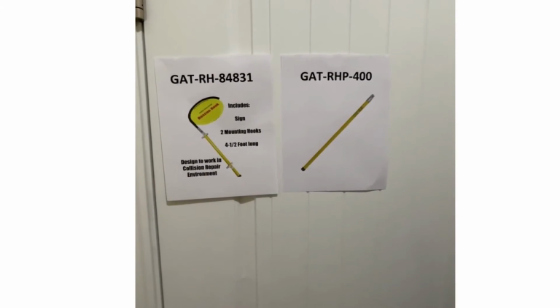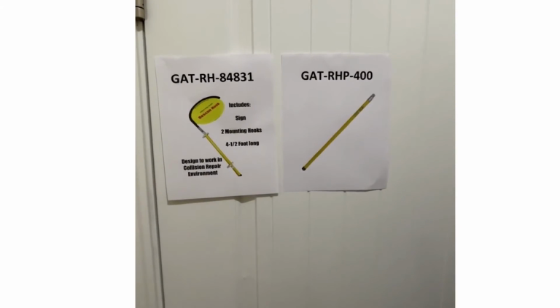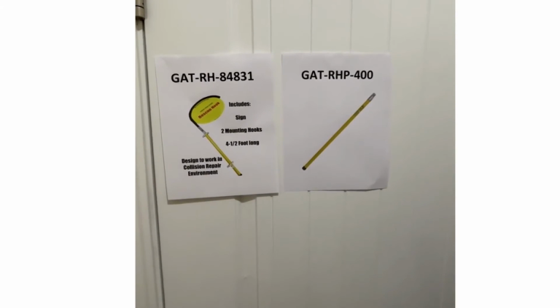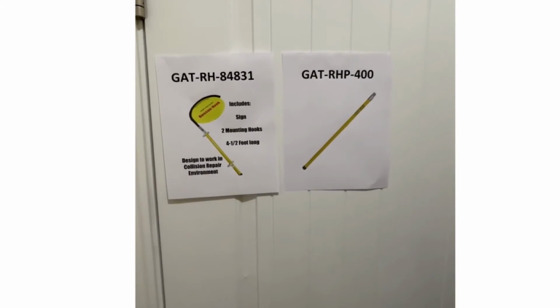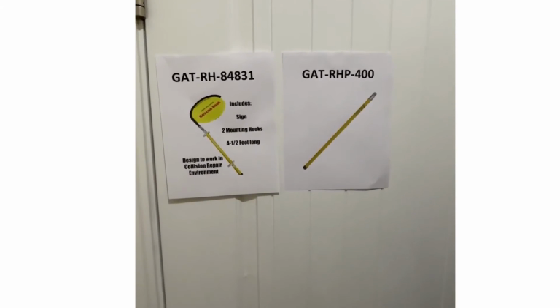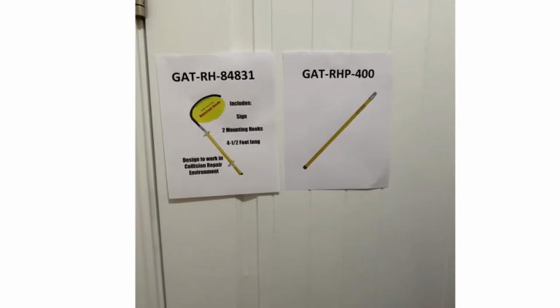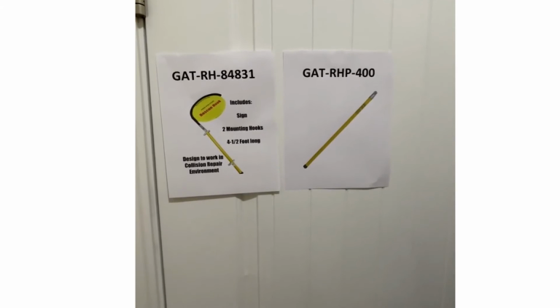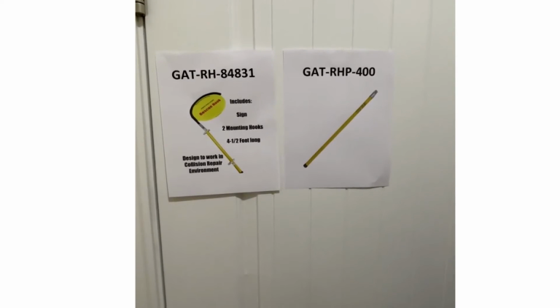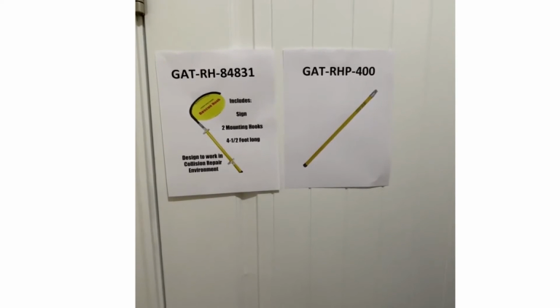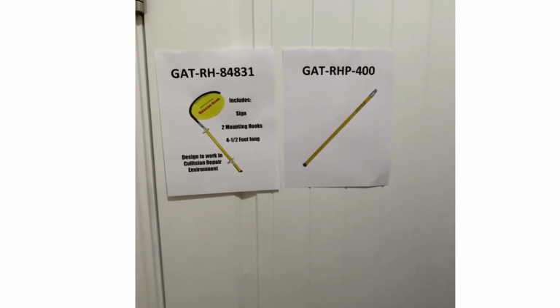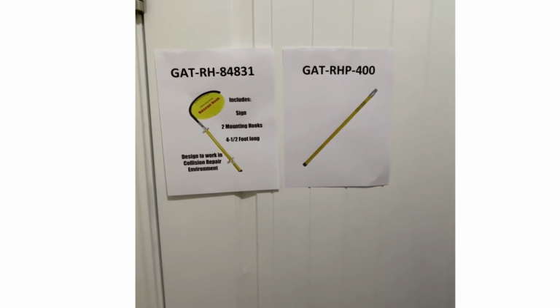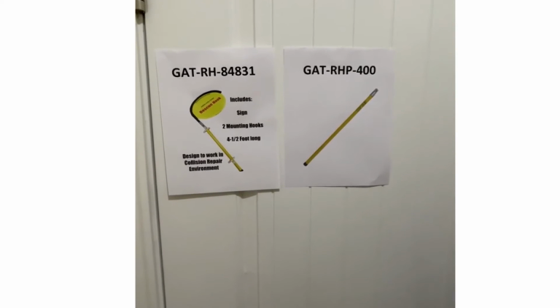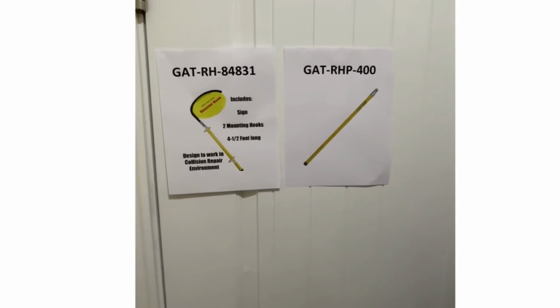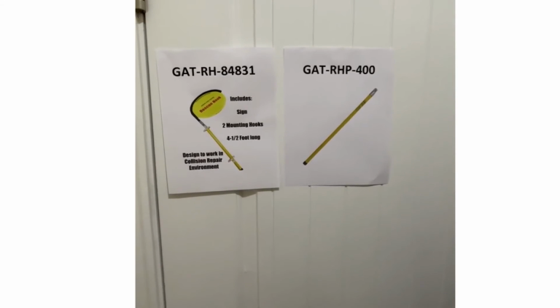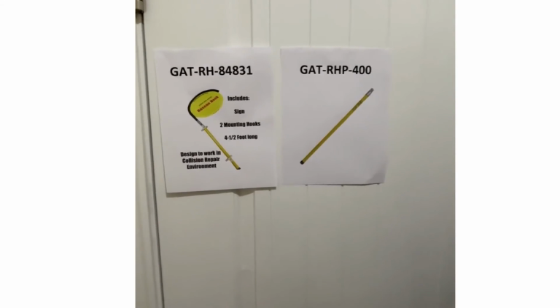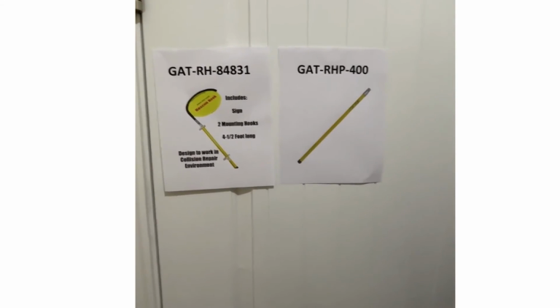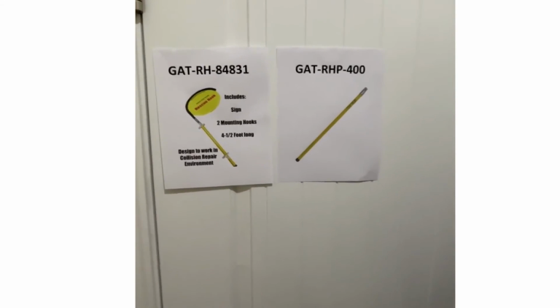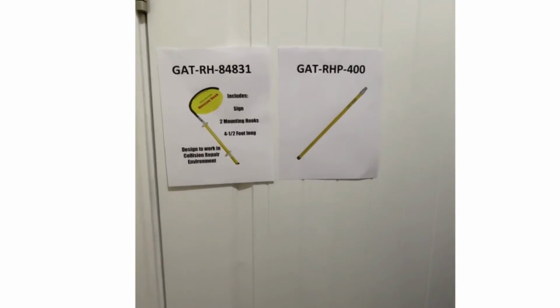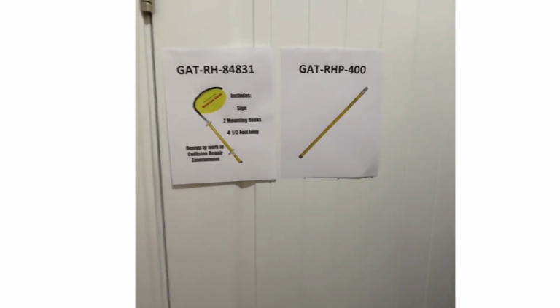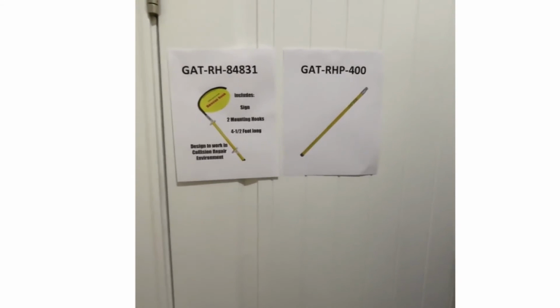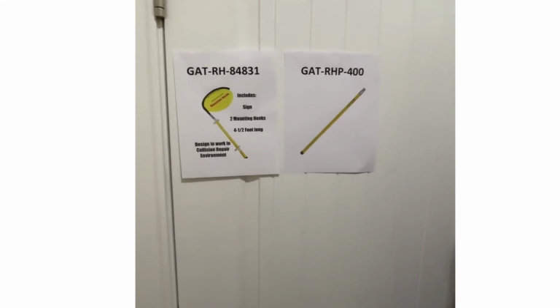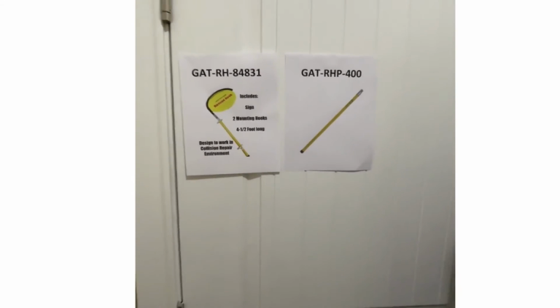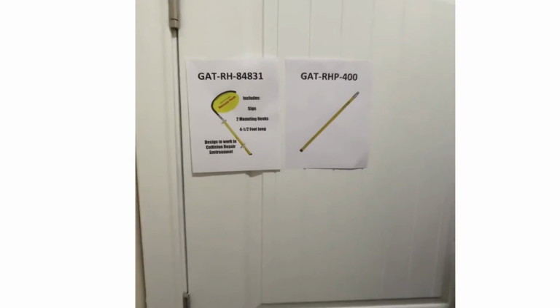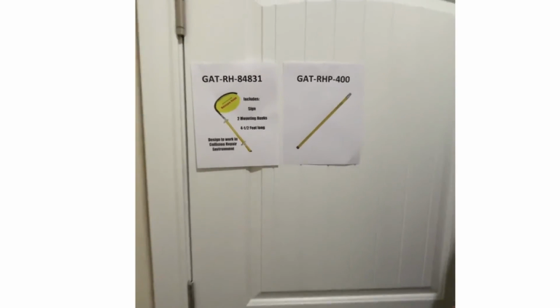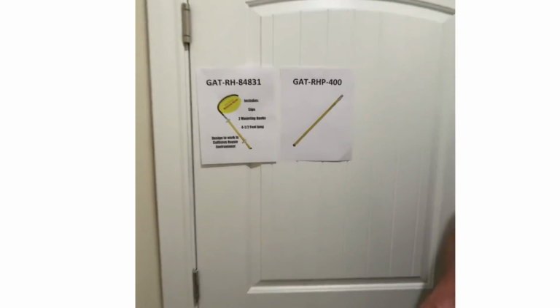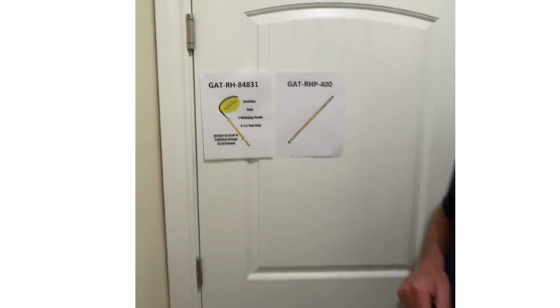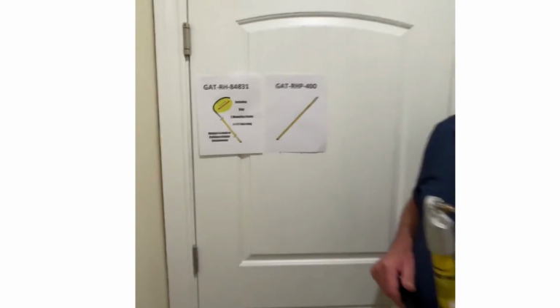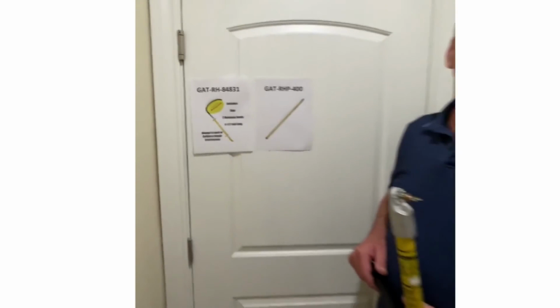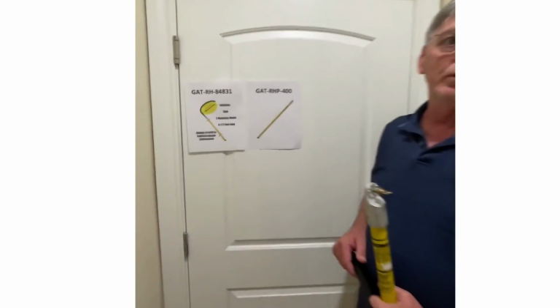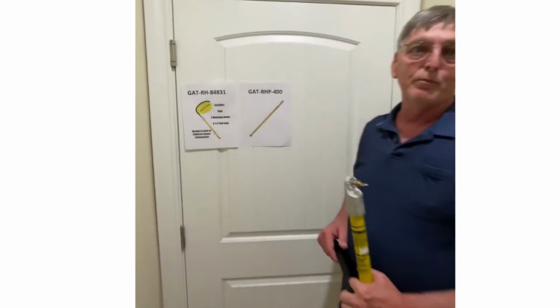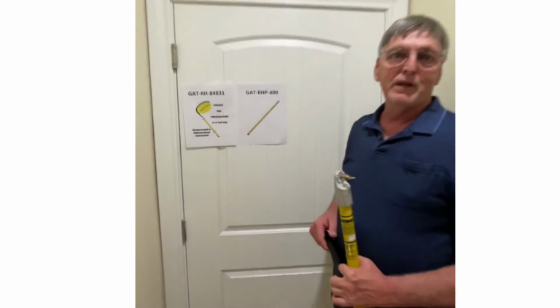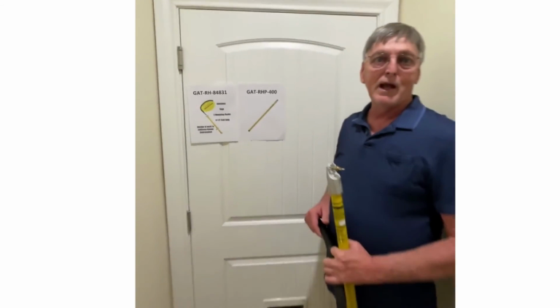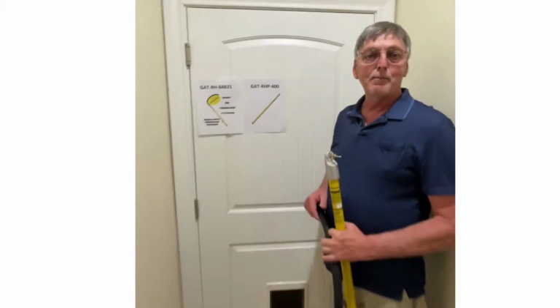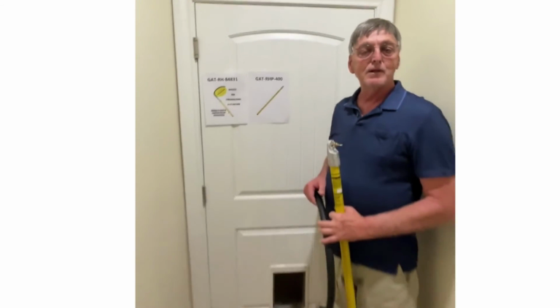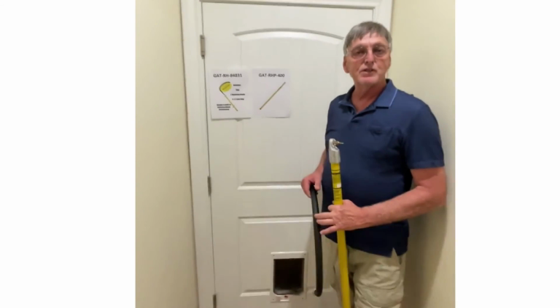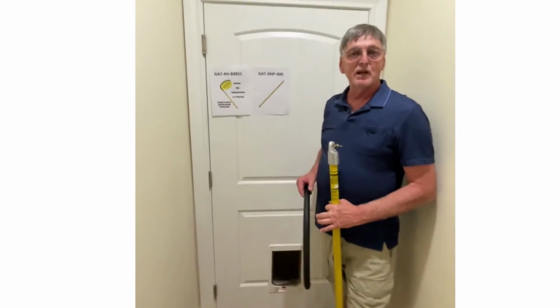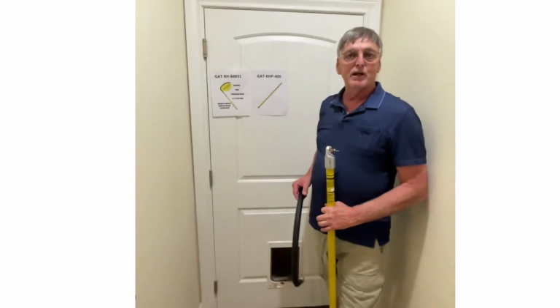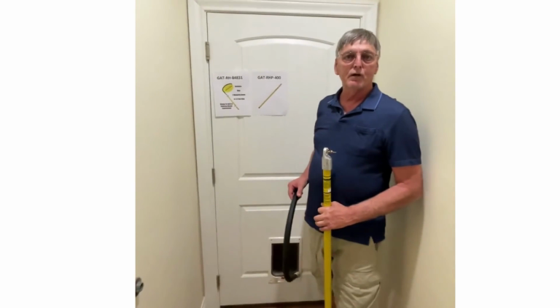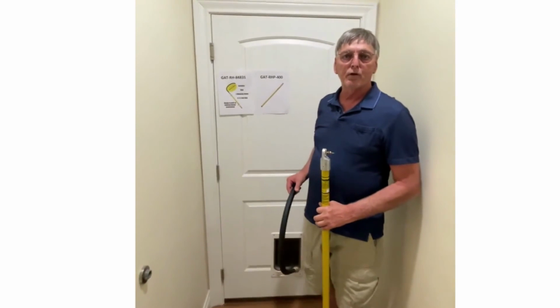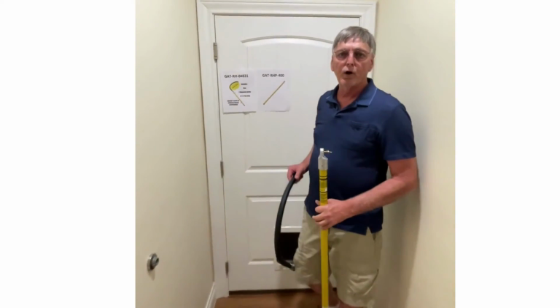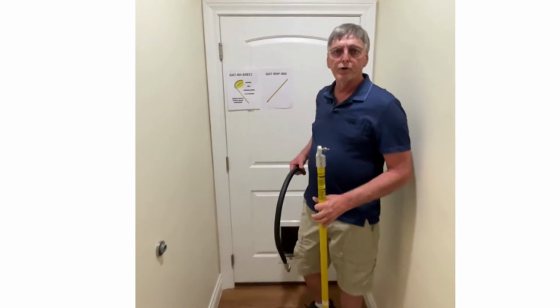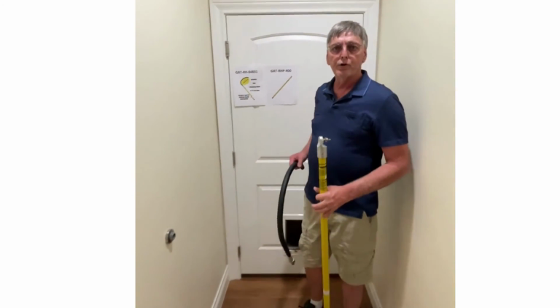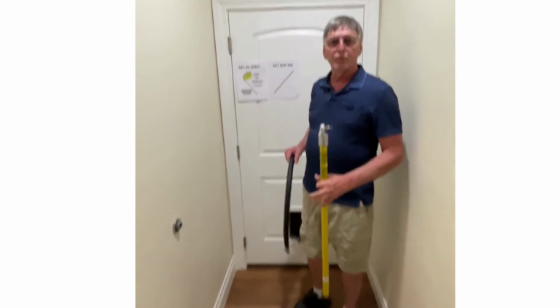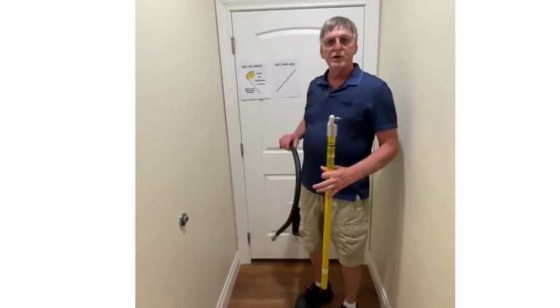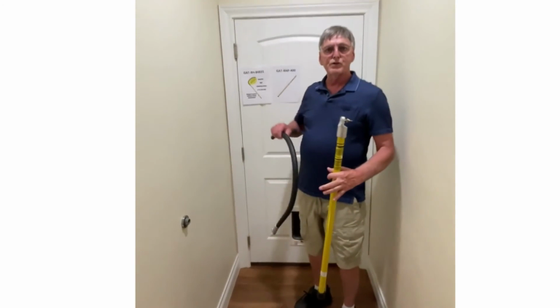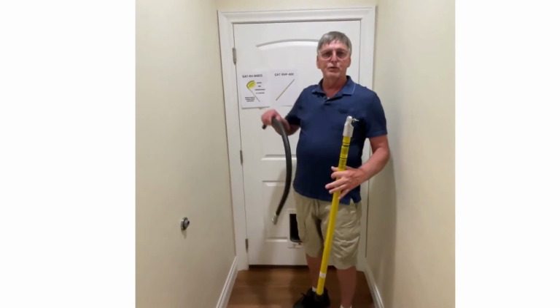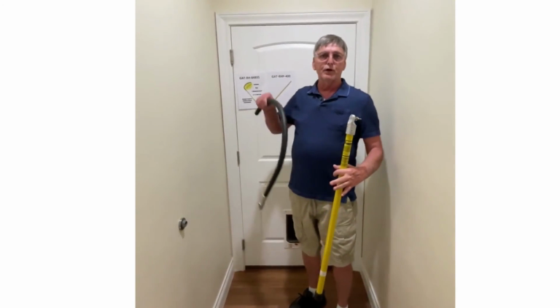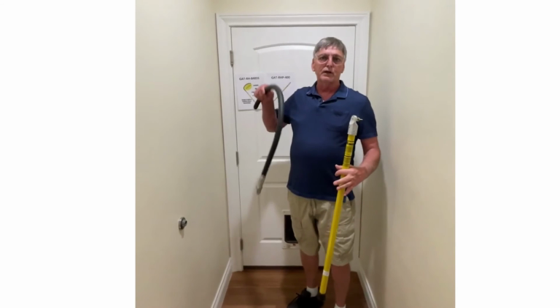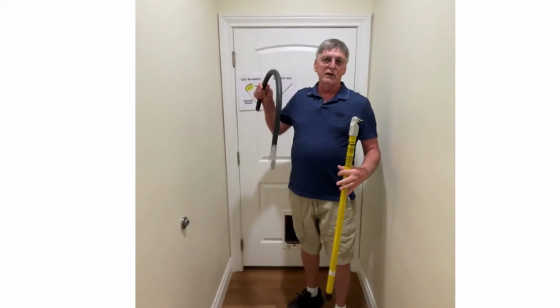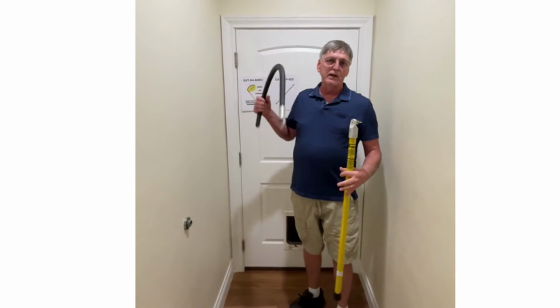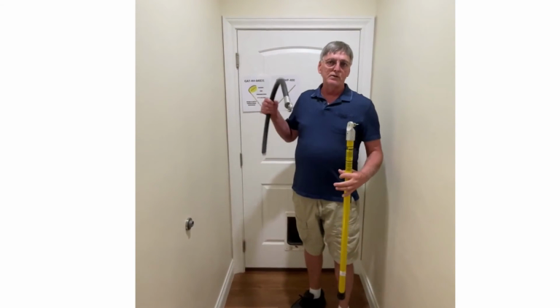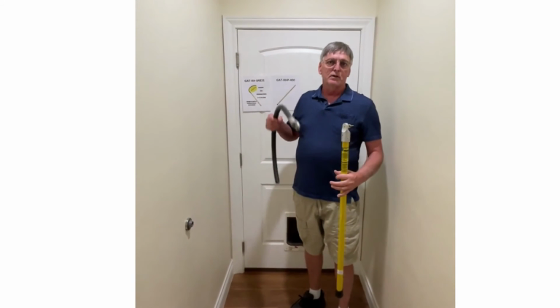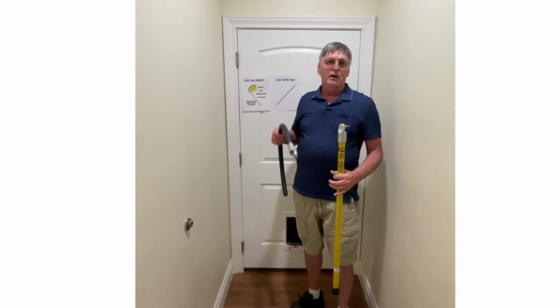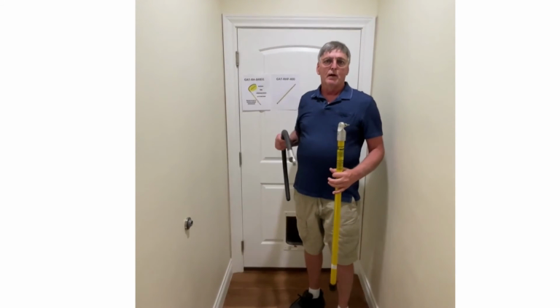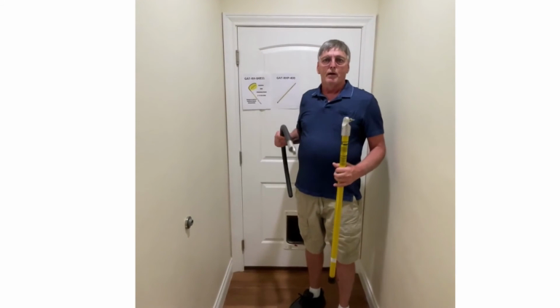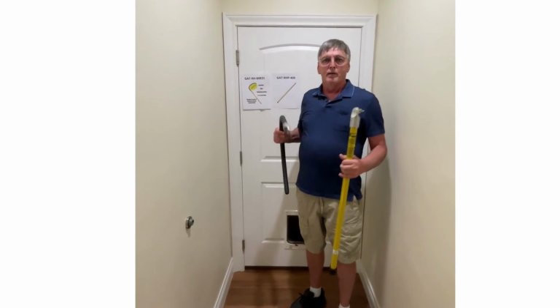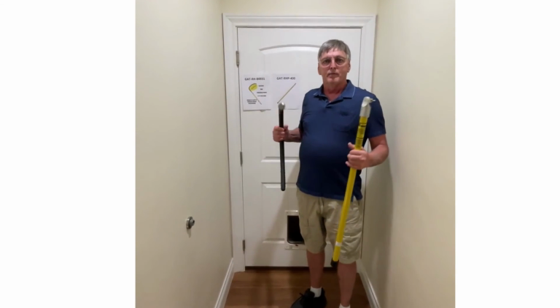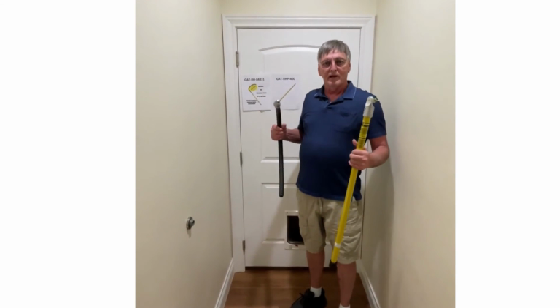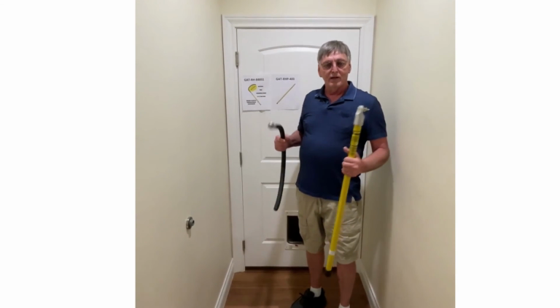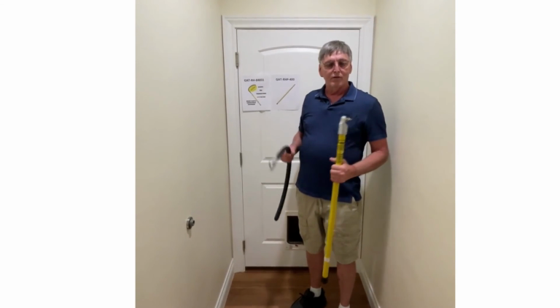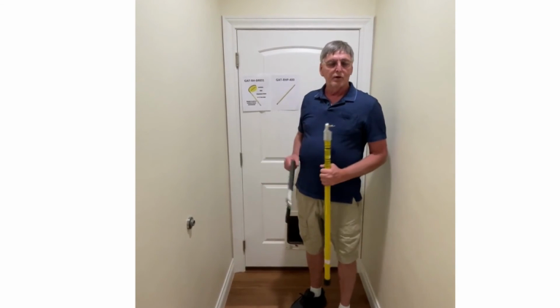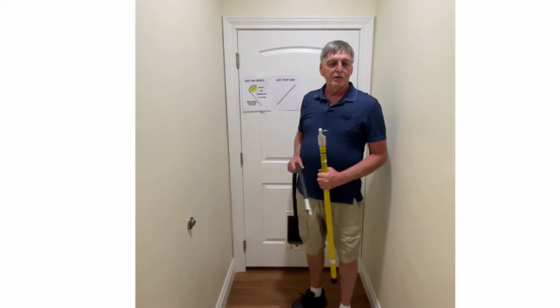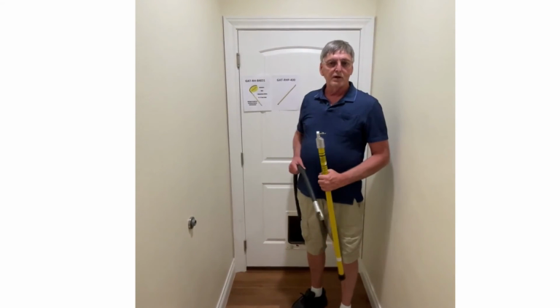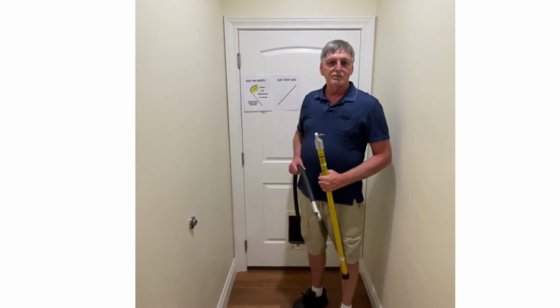Visit us at GradyTools.com and we will be happy to take care of all of your rescue hook needs. Thank you very much.